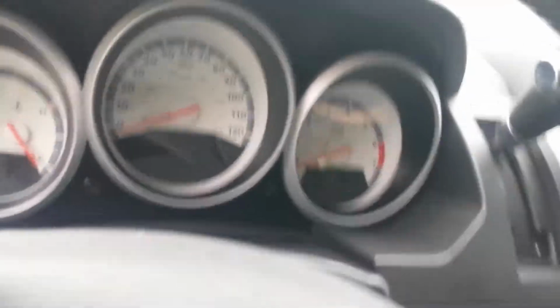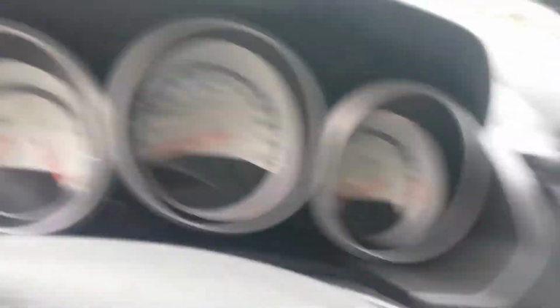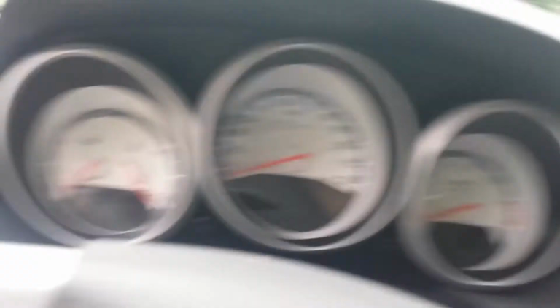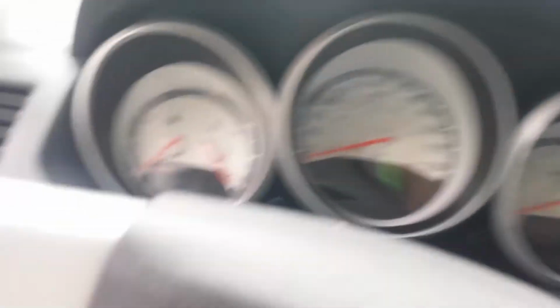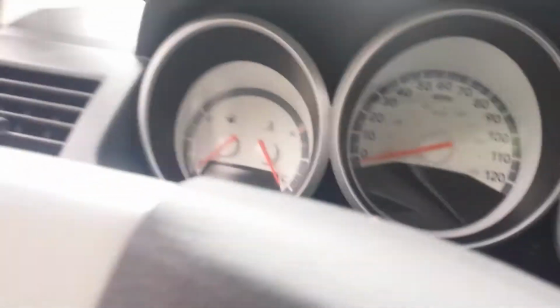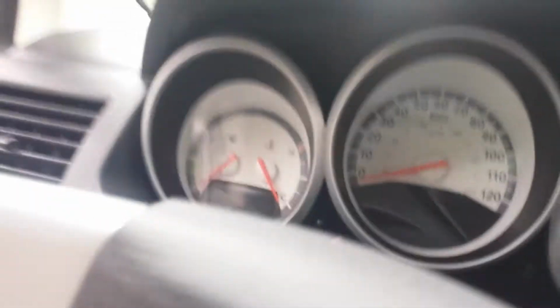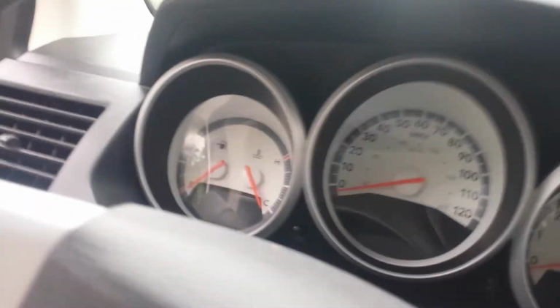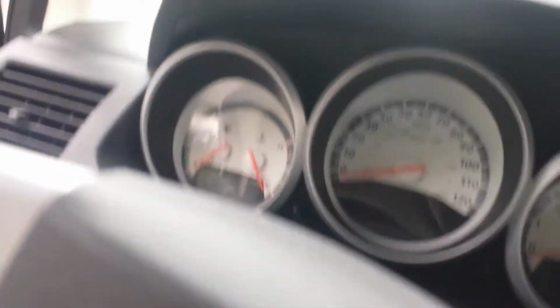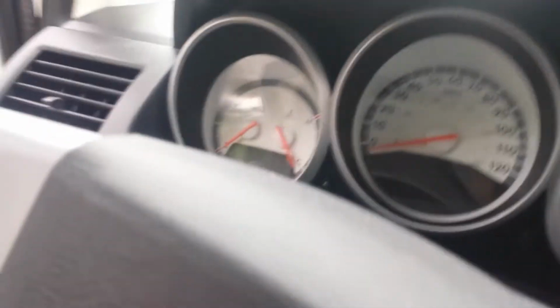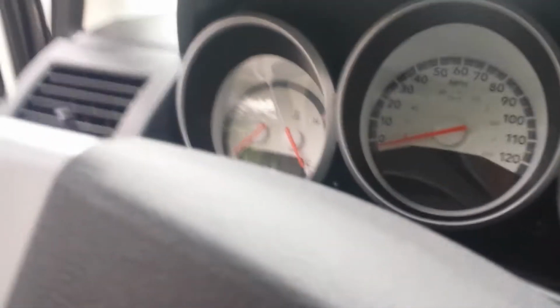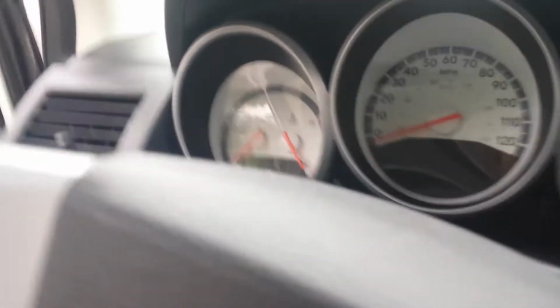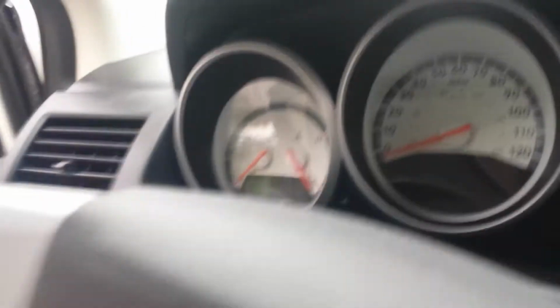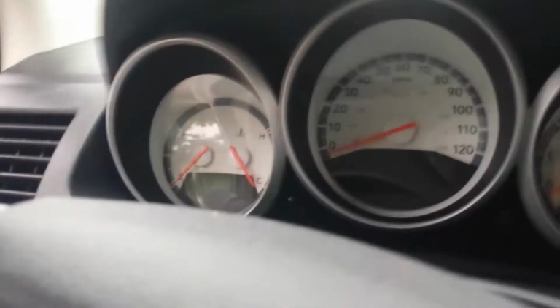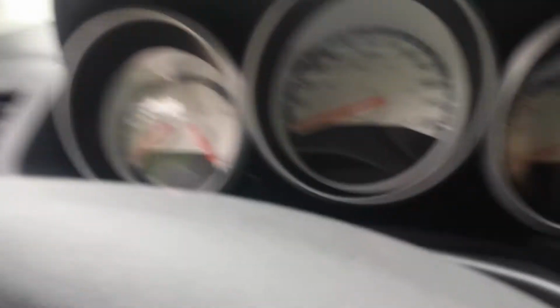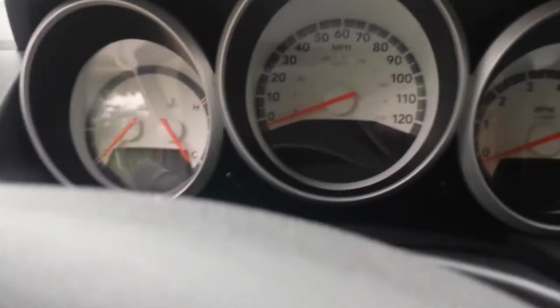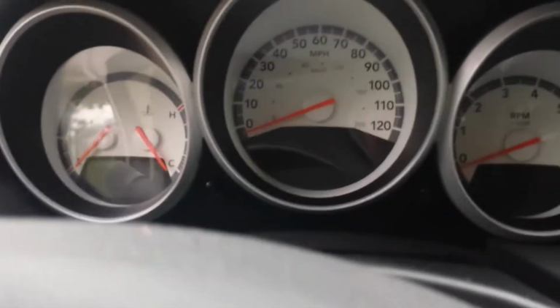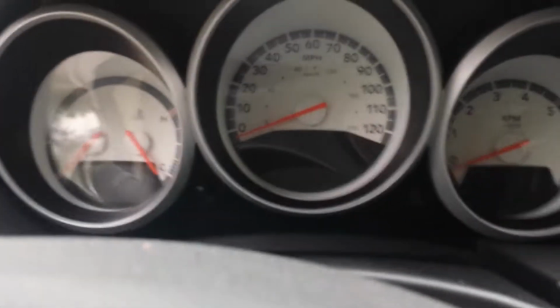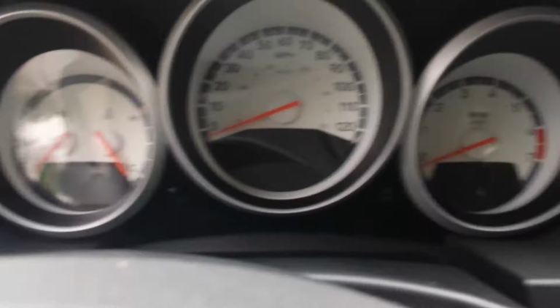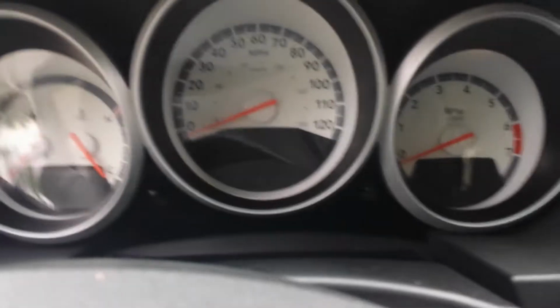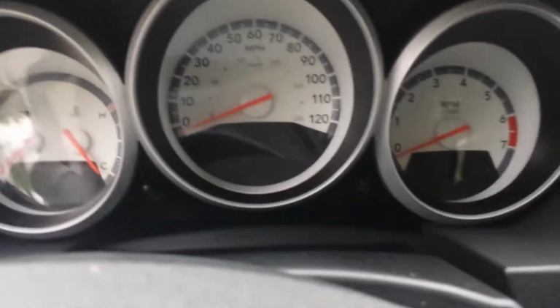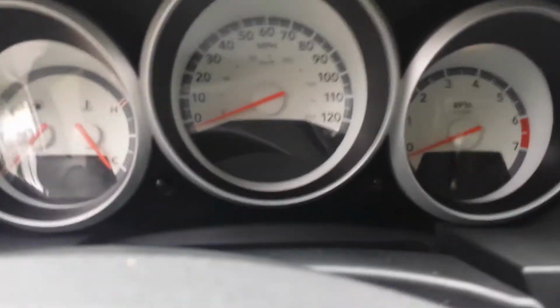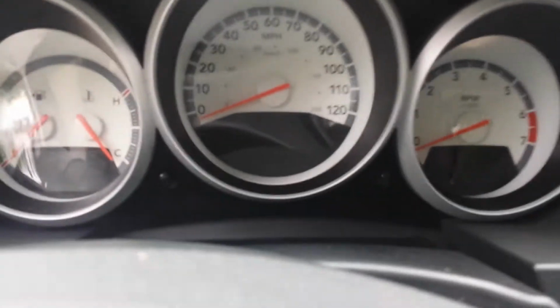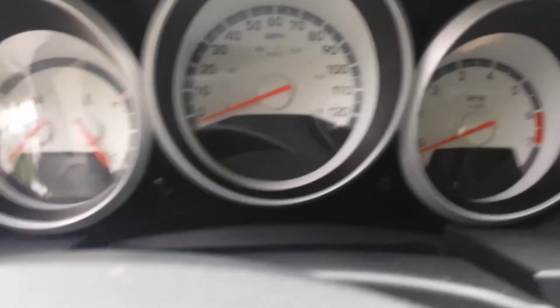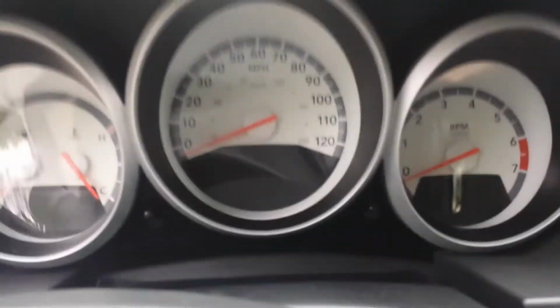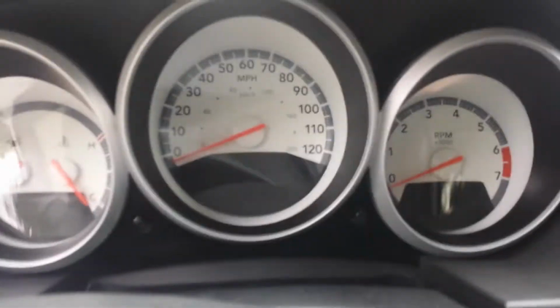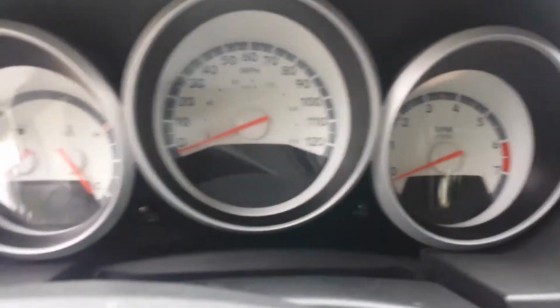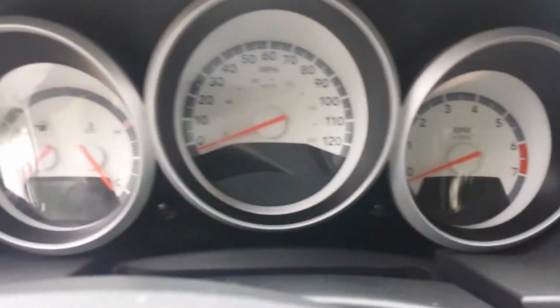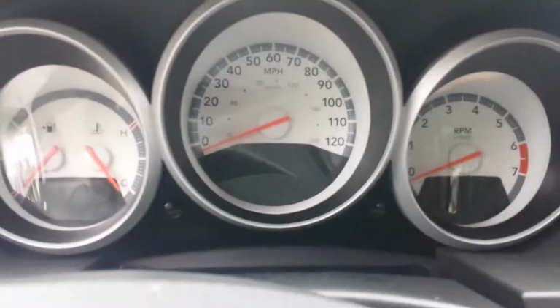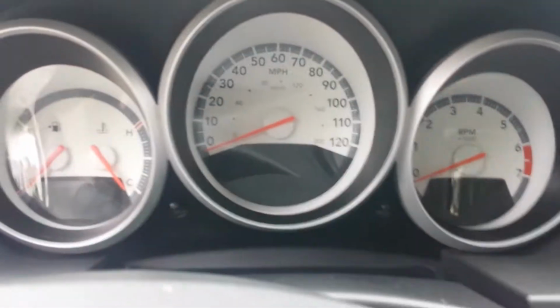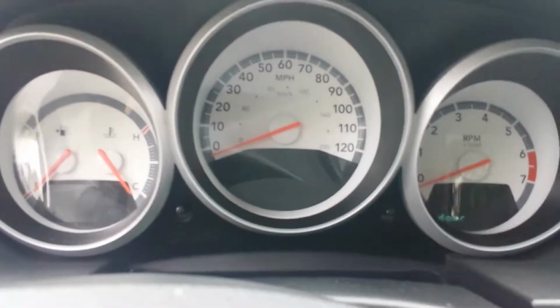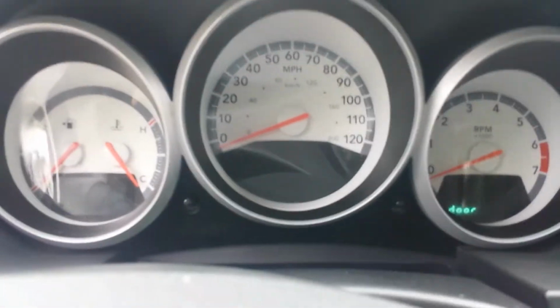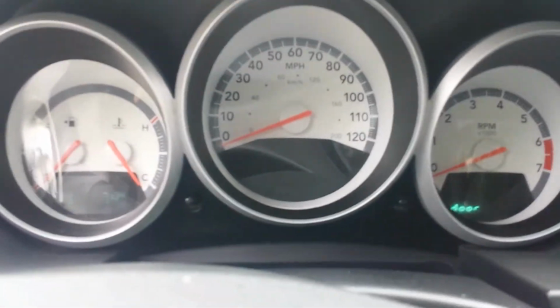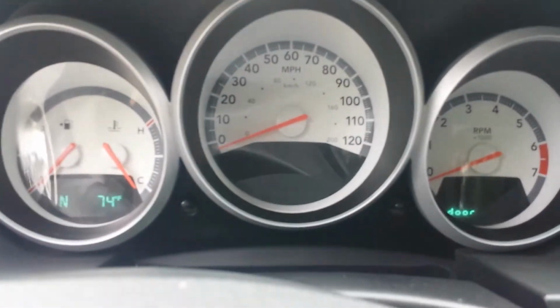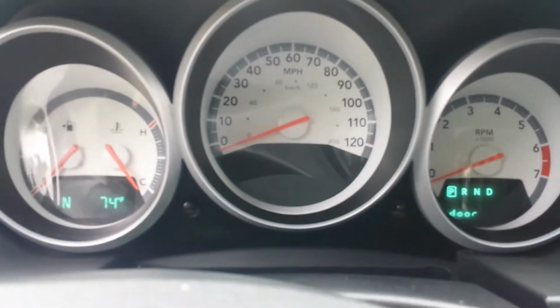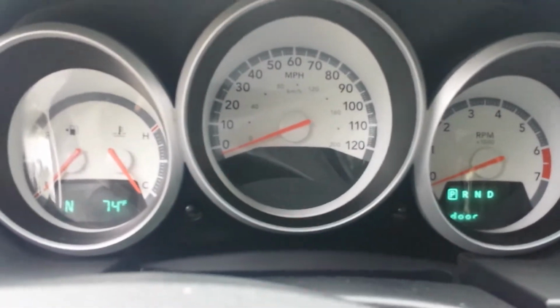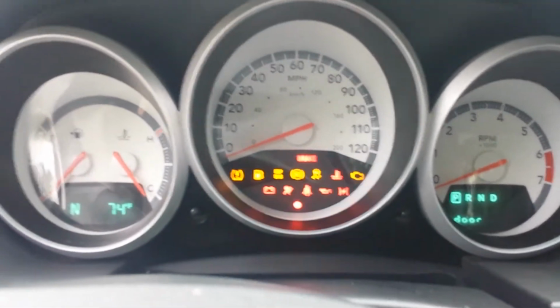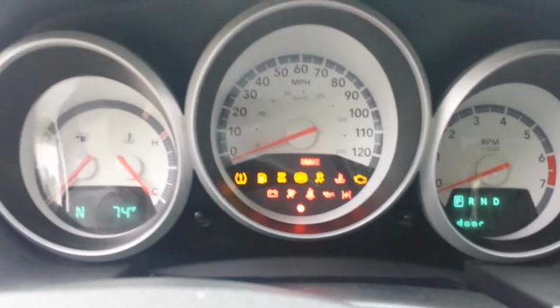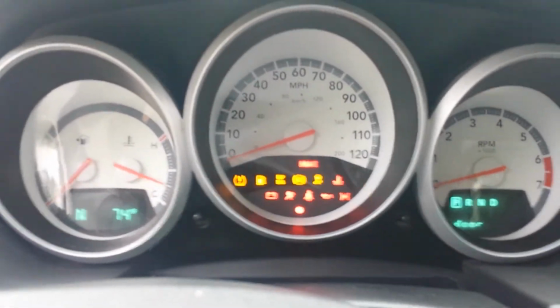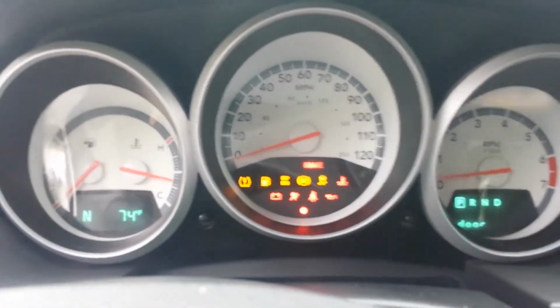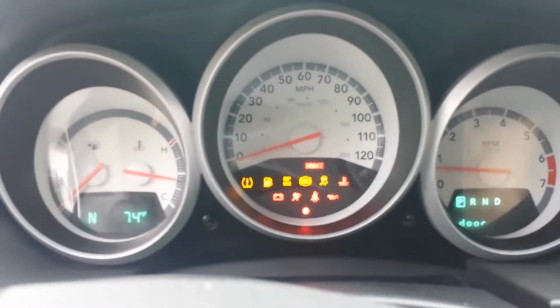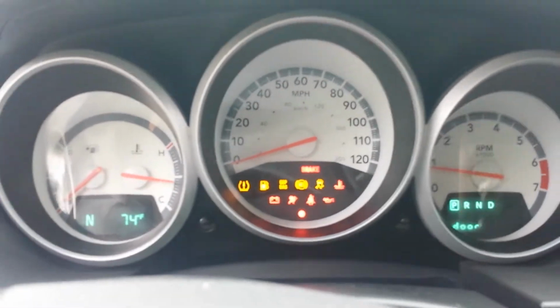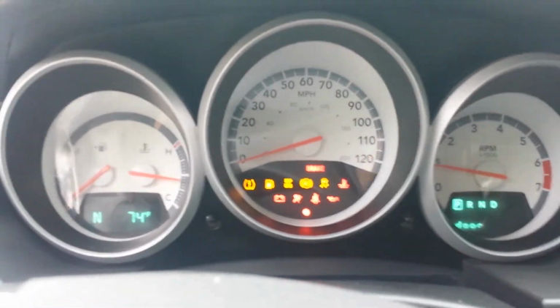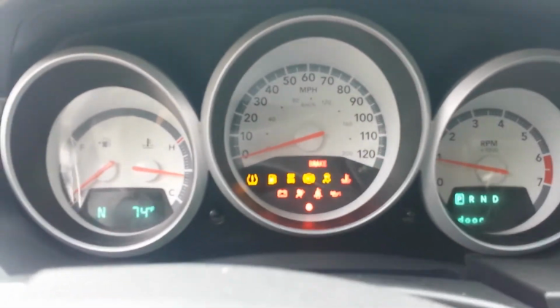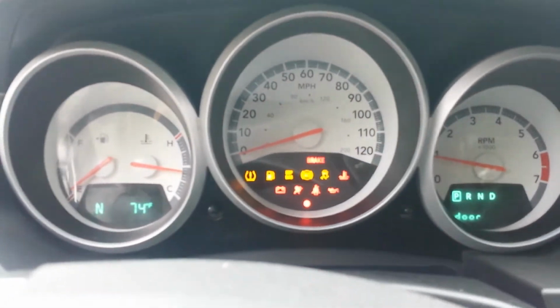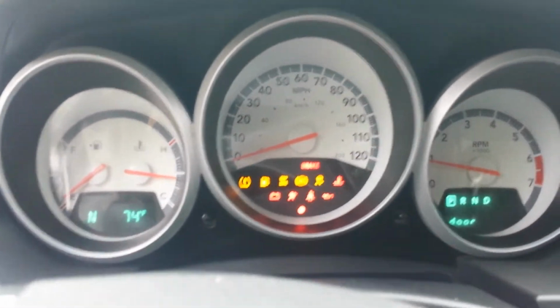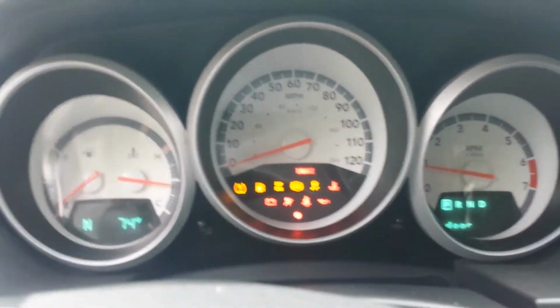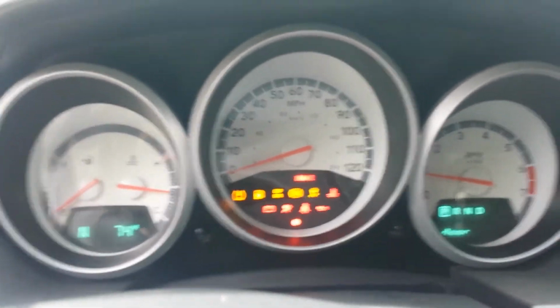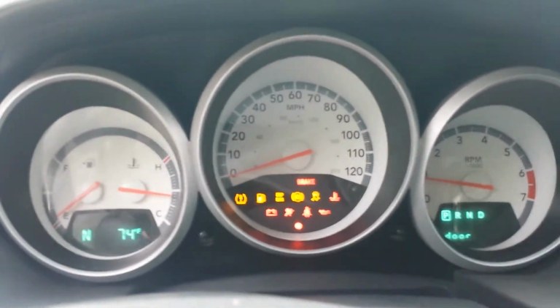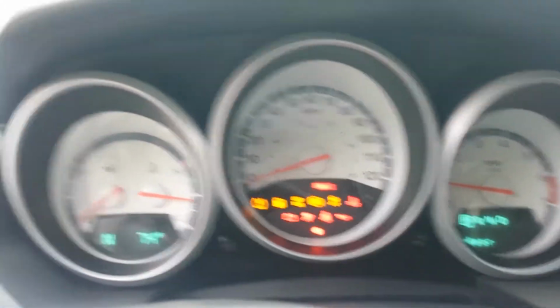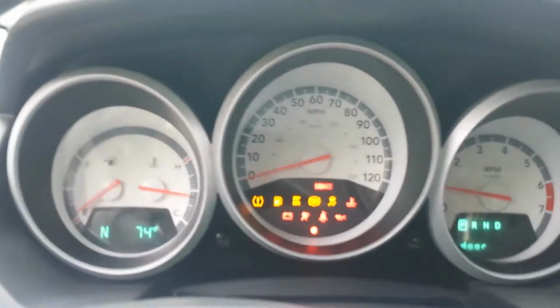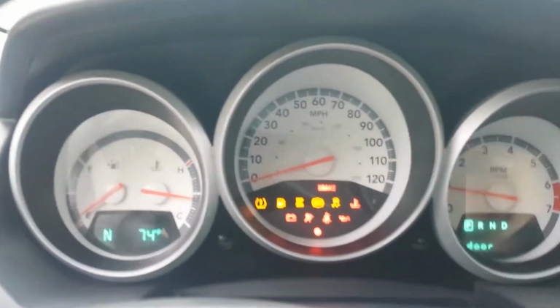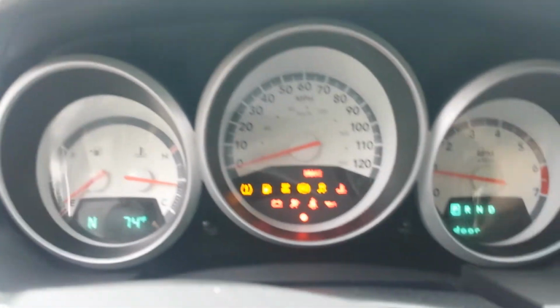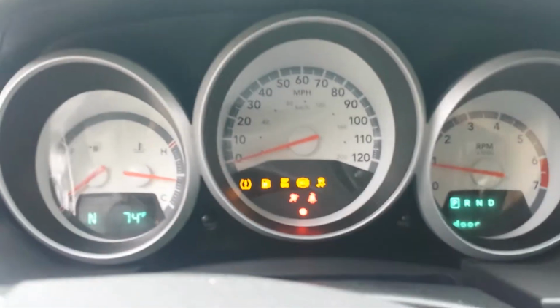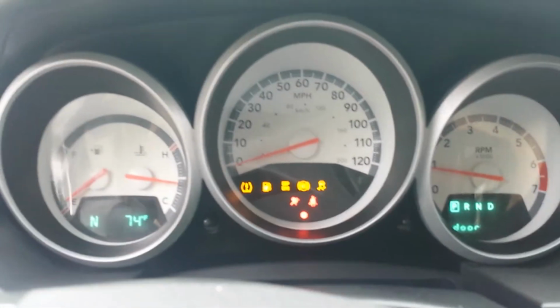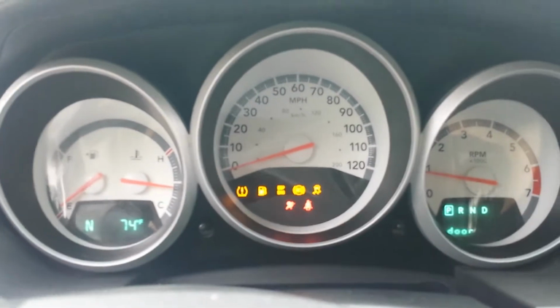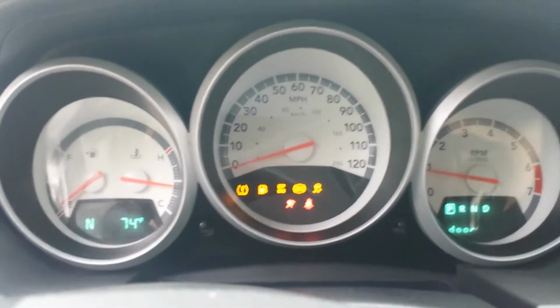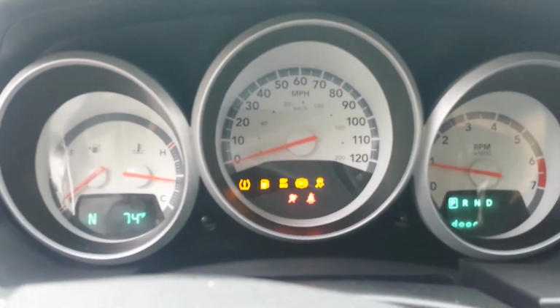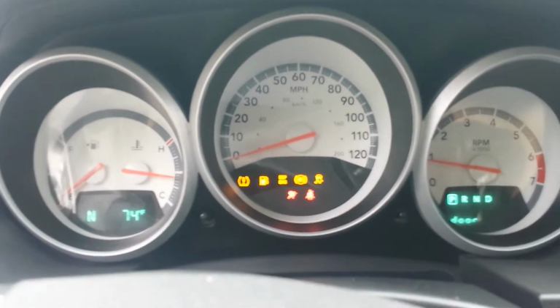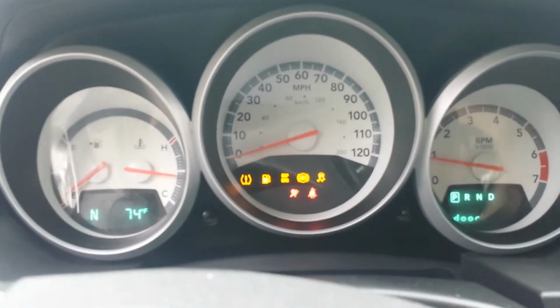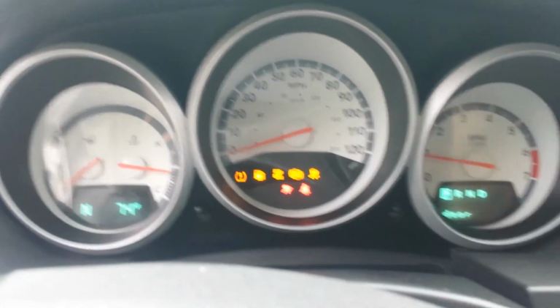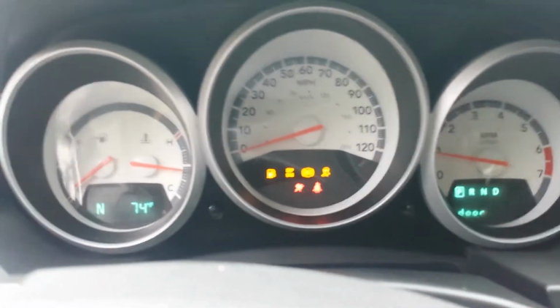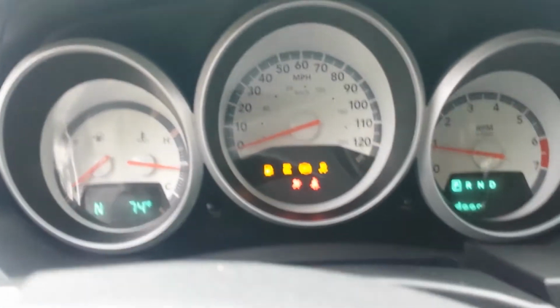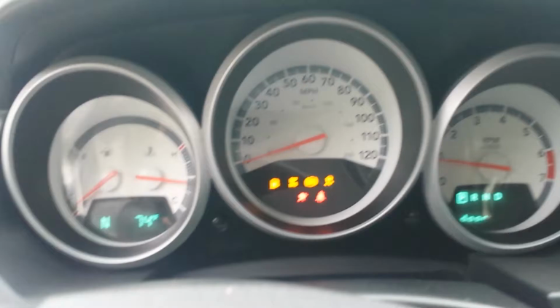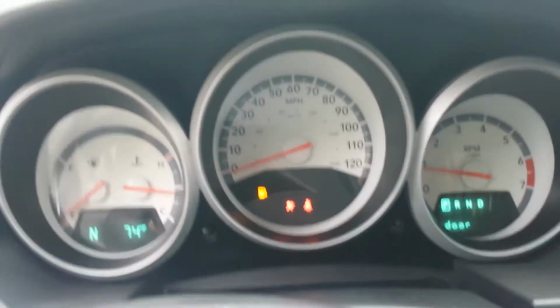When I go to turn the van on, it starts right up, first time, every time. The radio works.